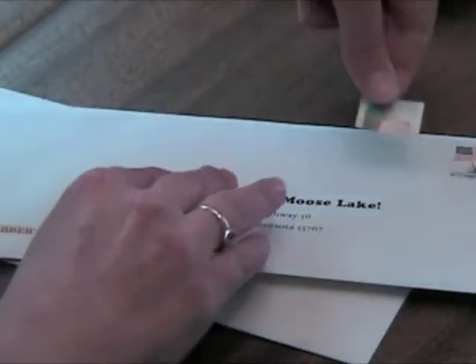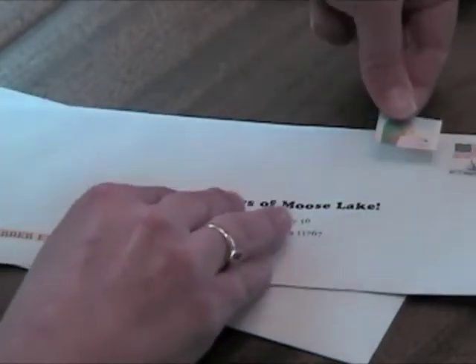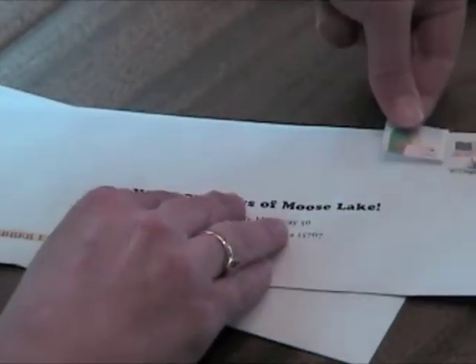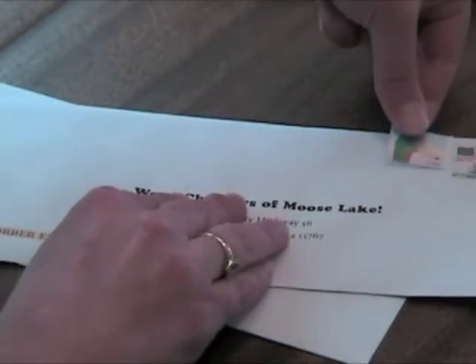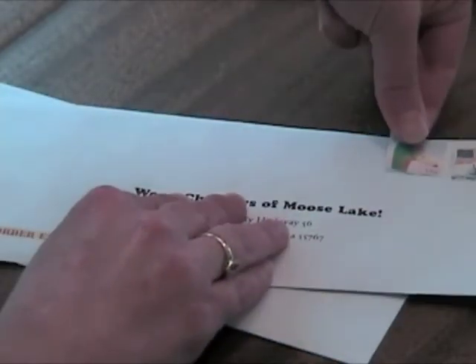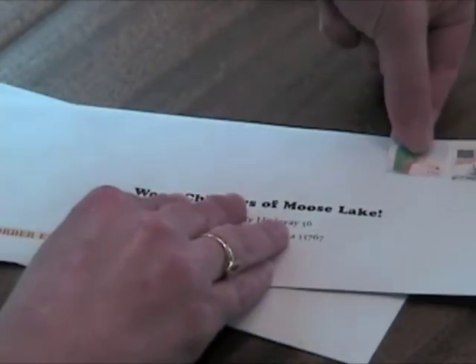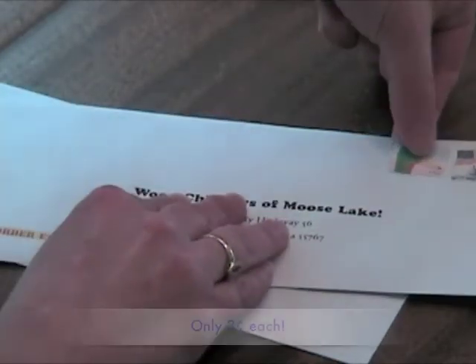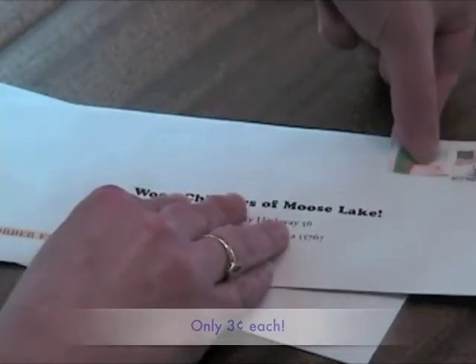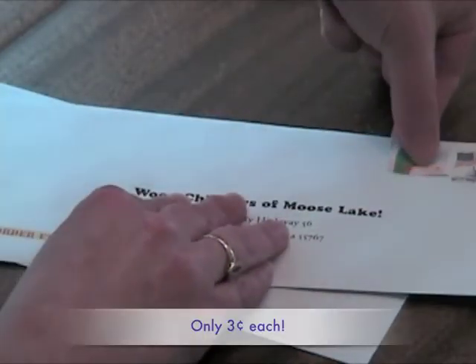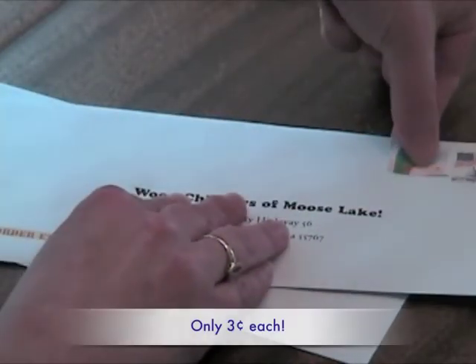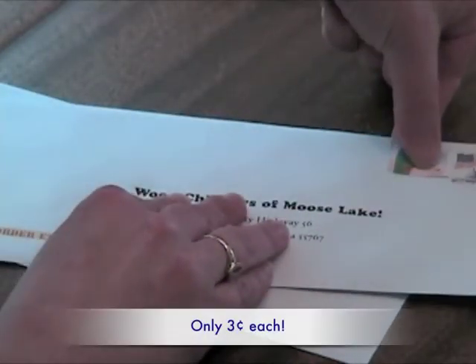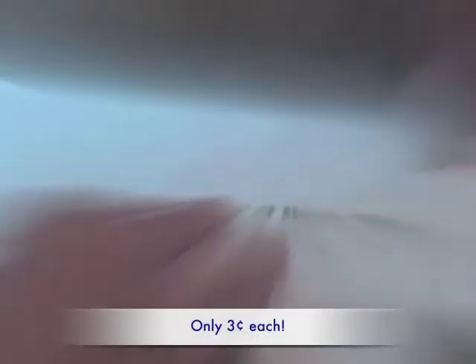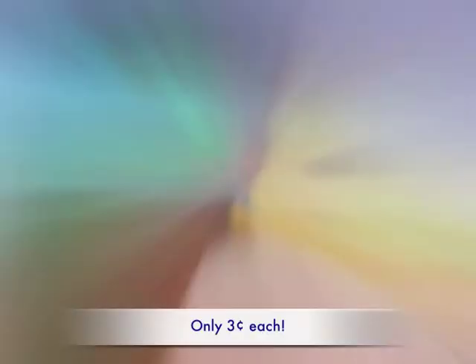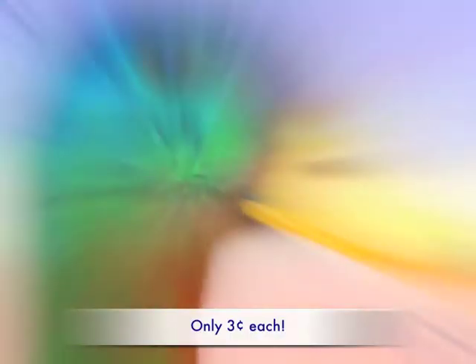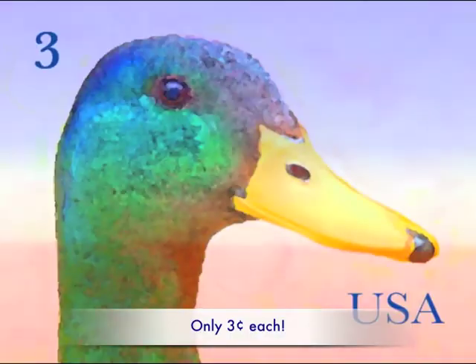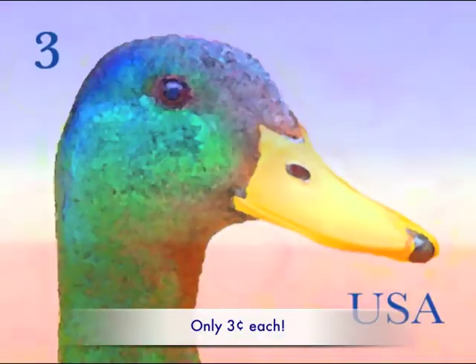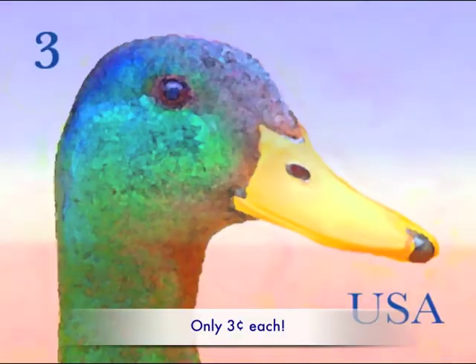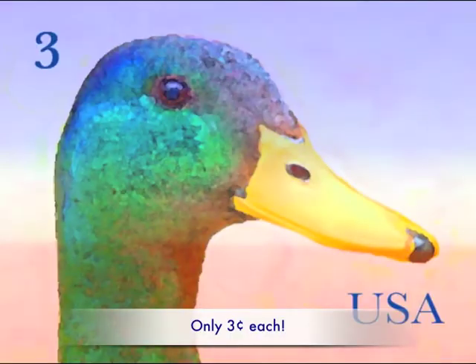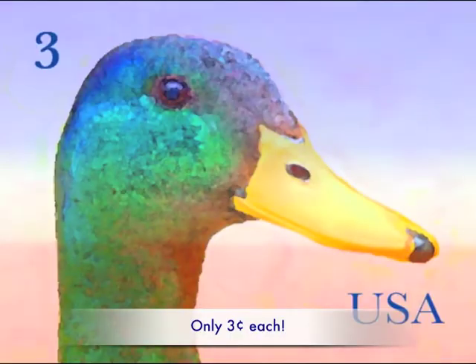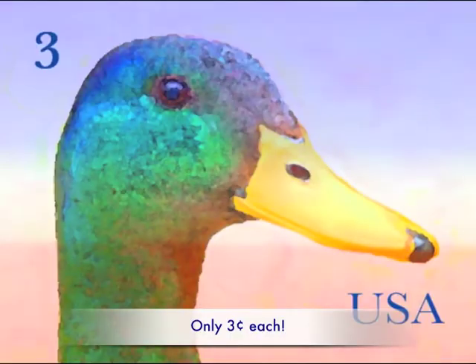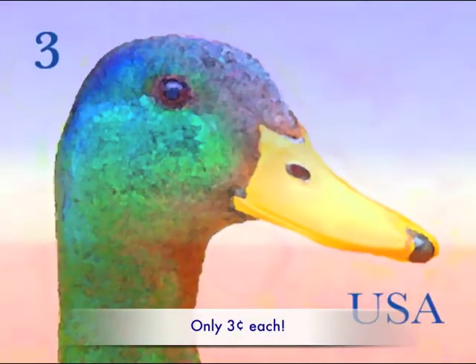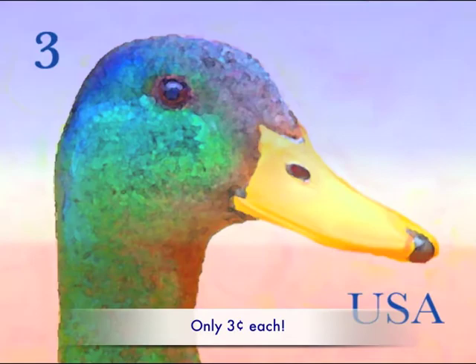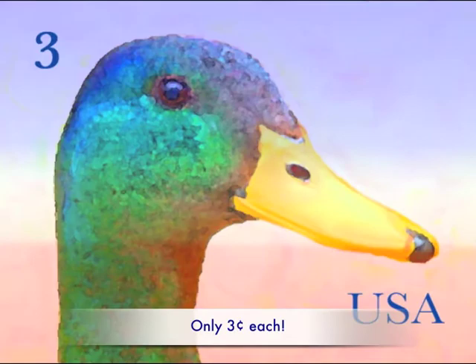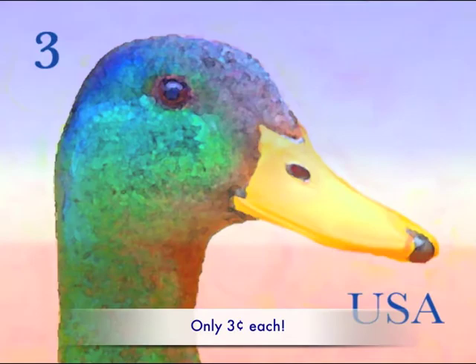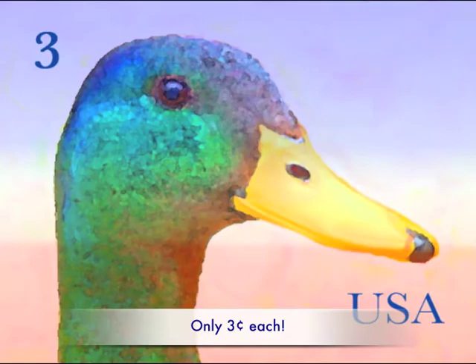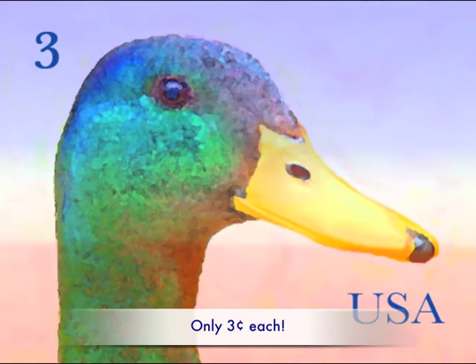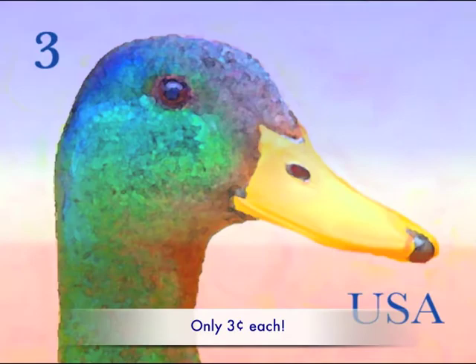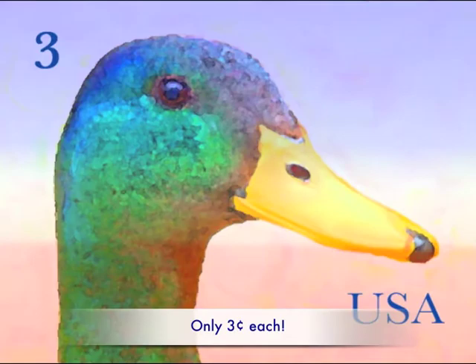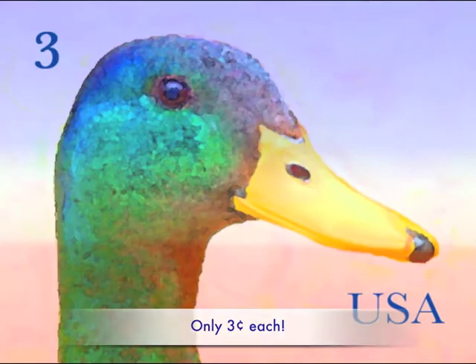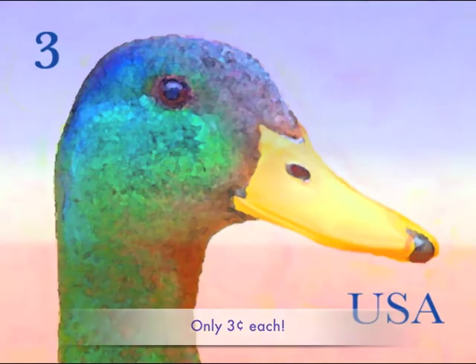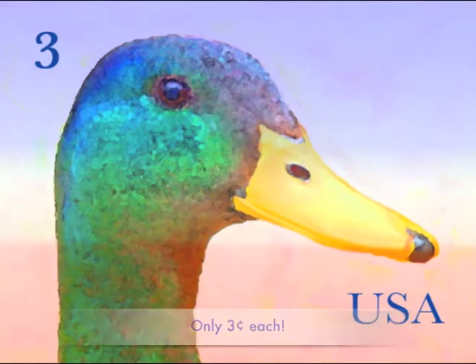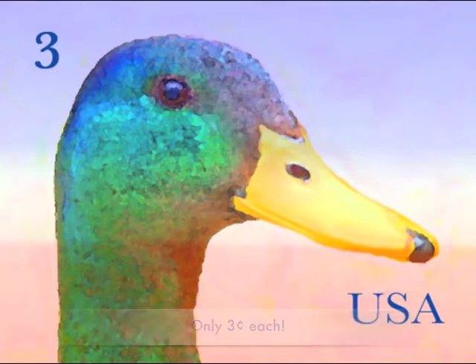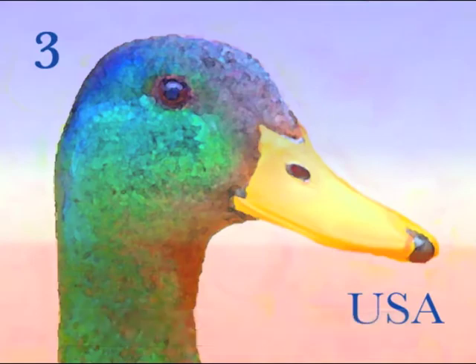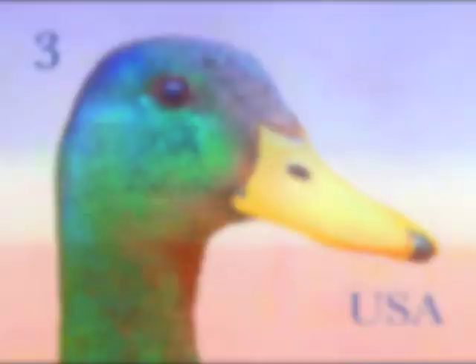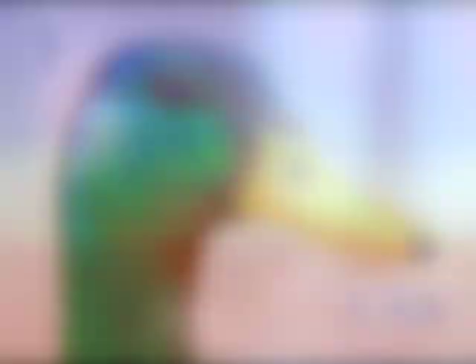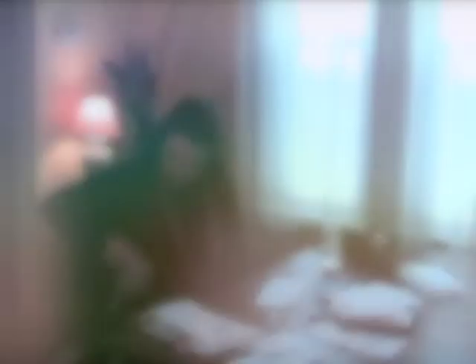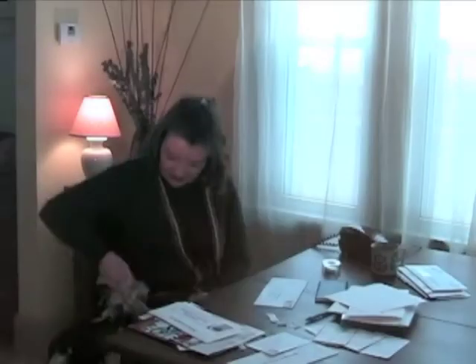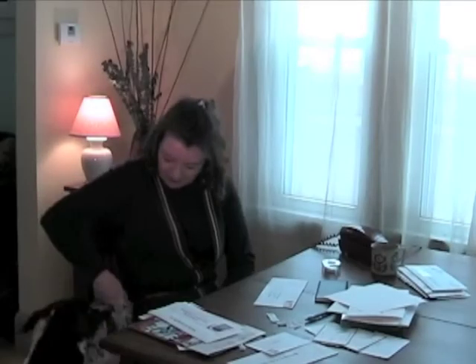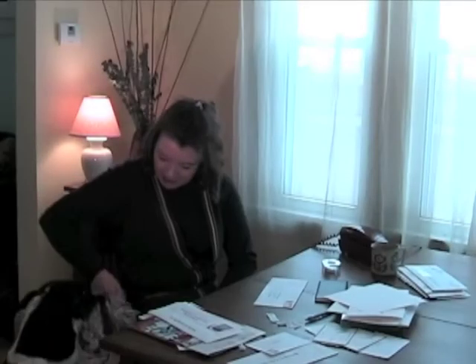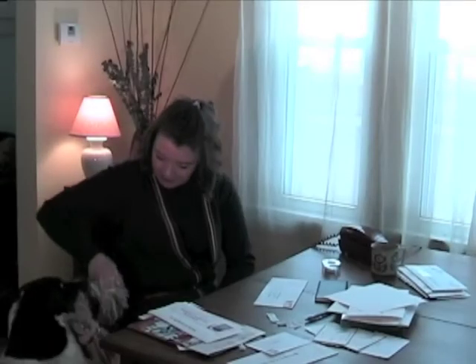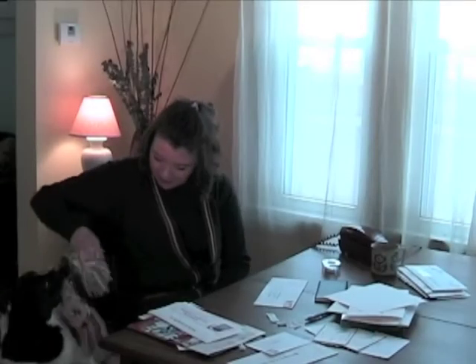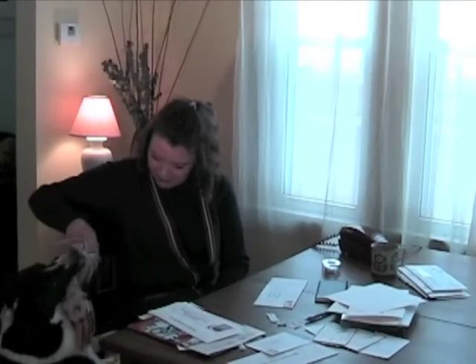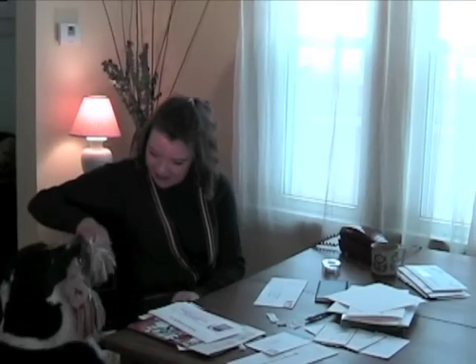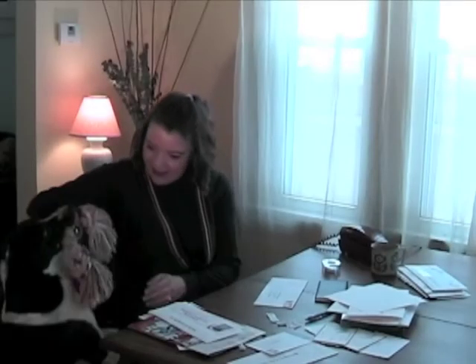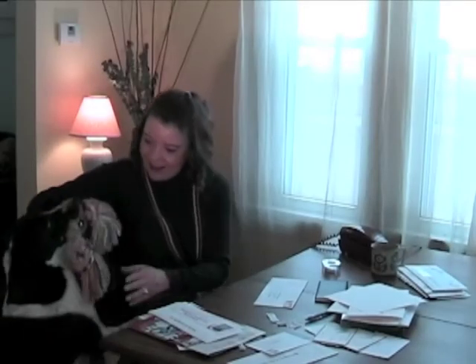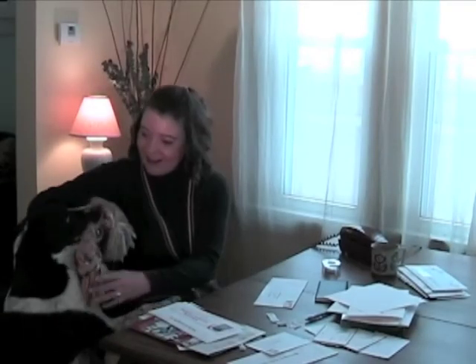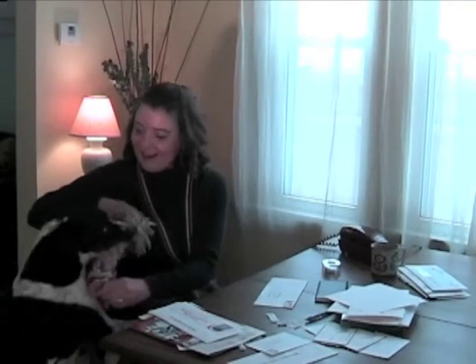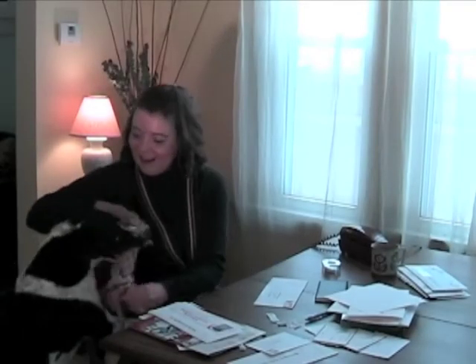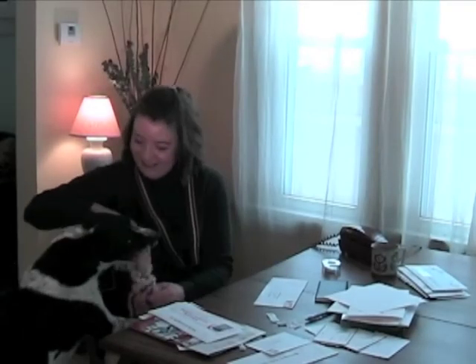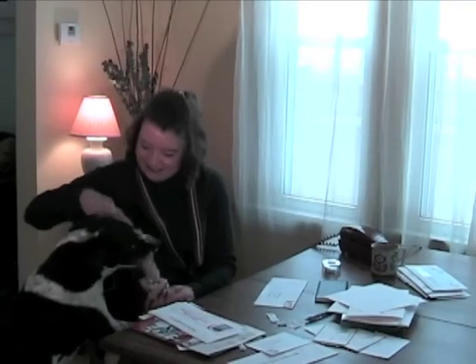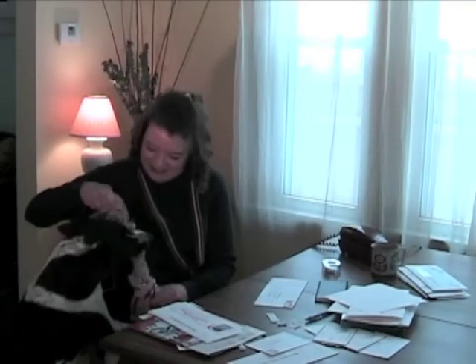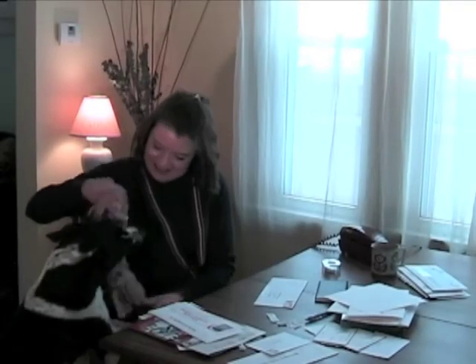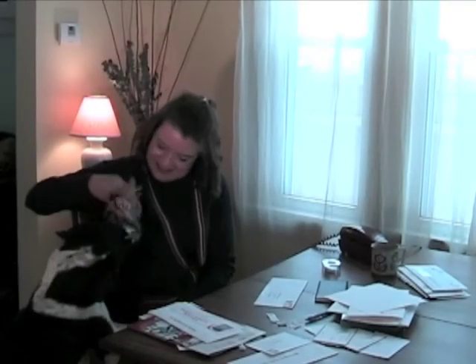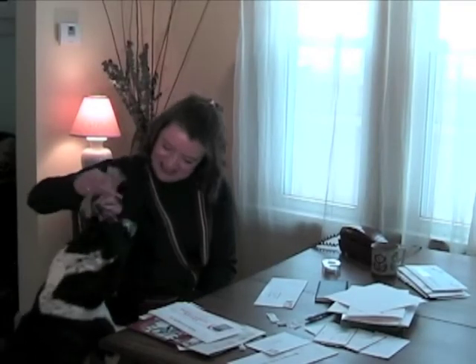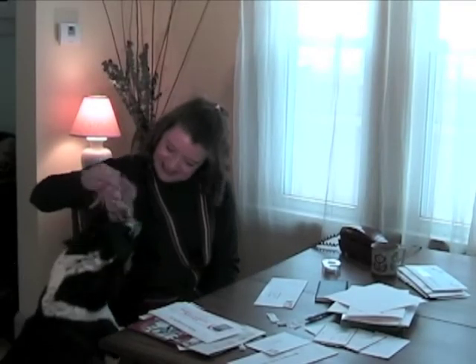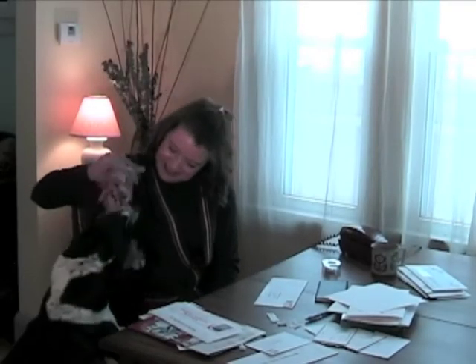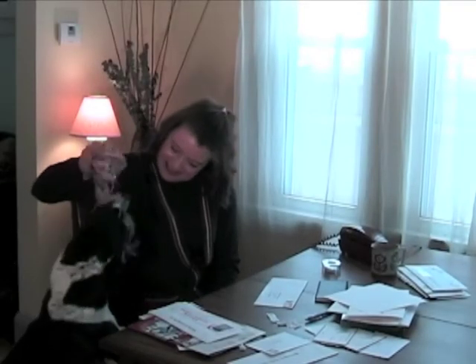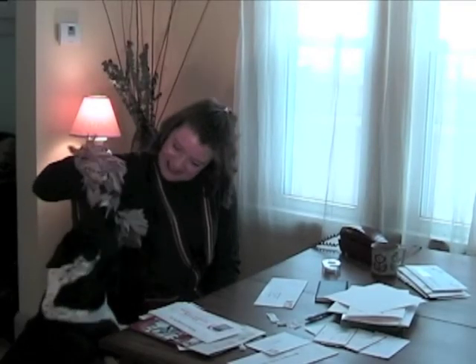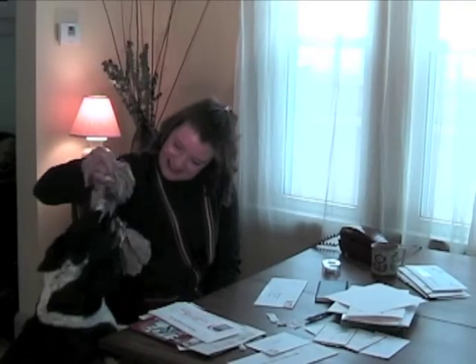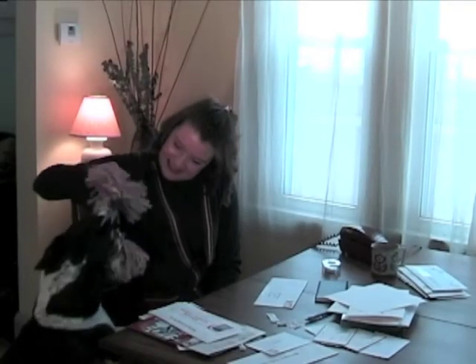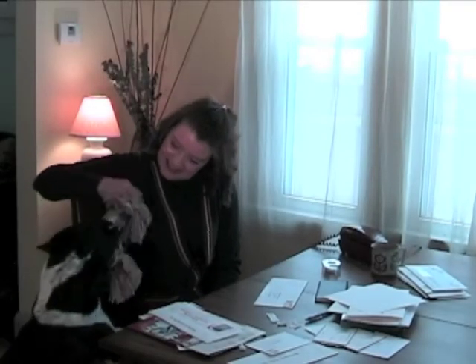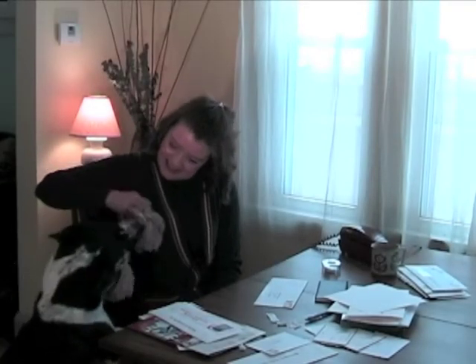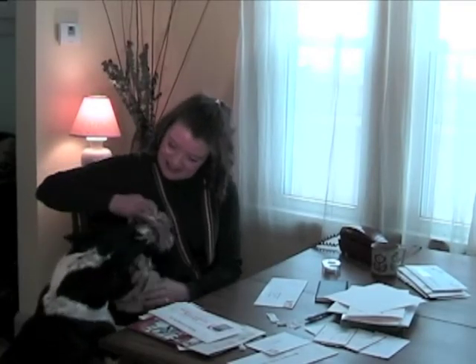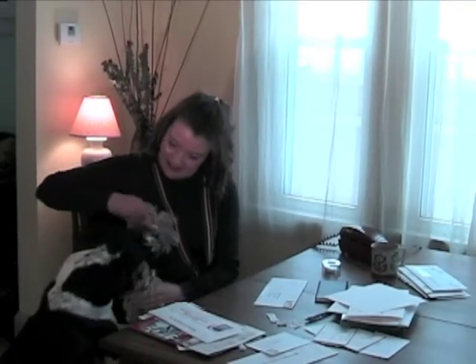Available for only three cents each, everywhere stamps are sold. There's more to life than little money, you know. Don't you know that?